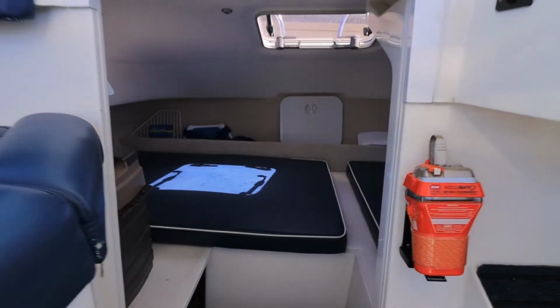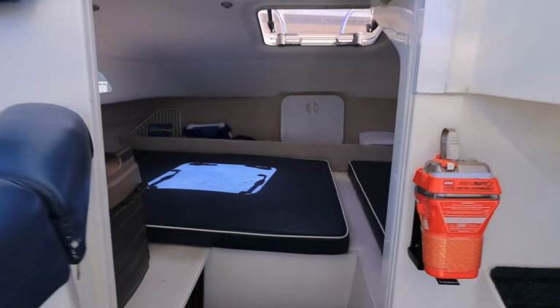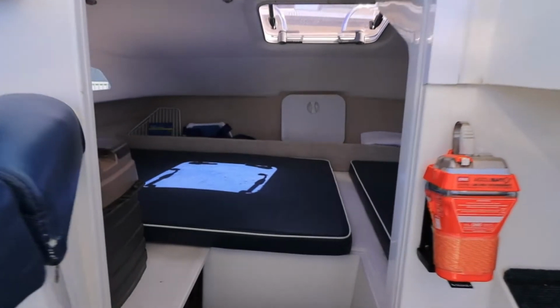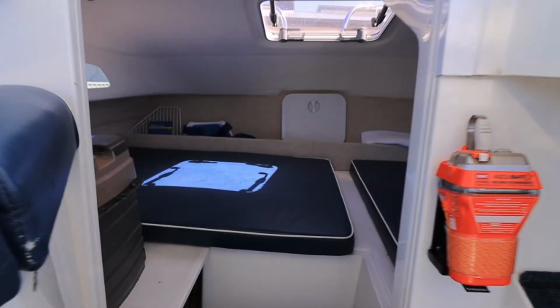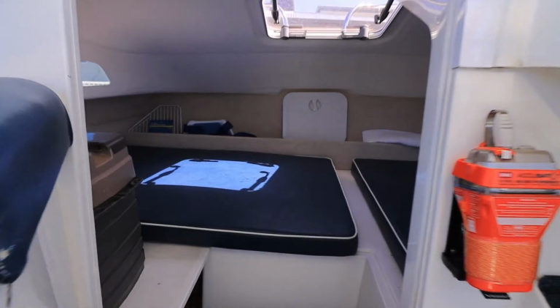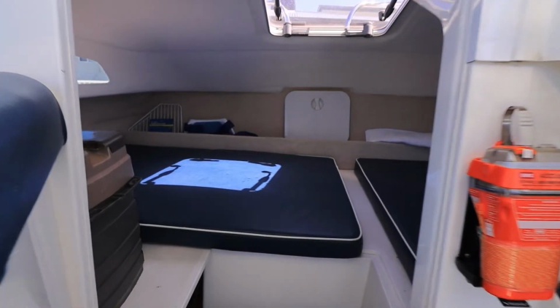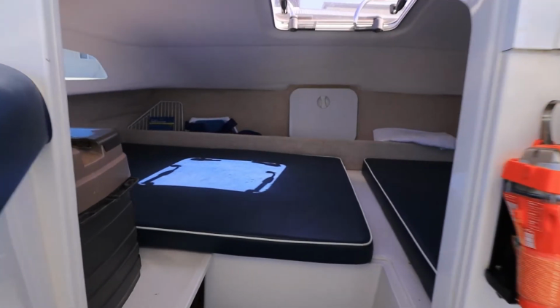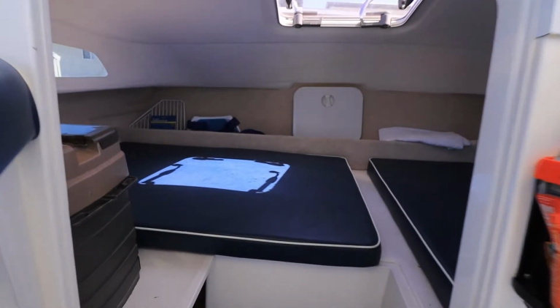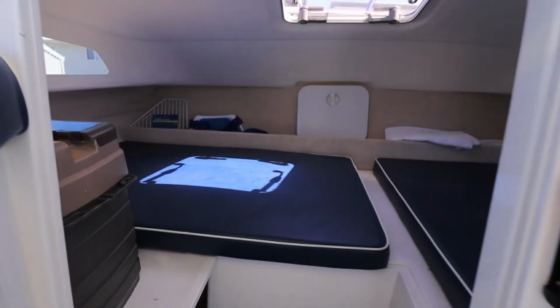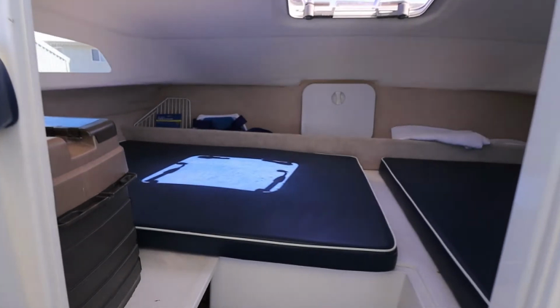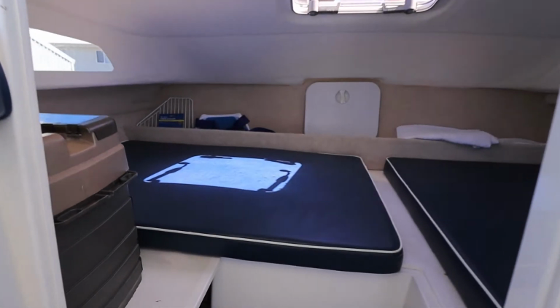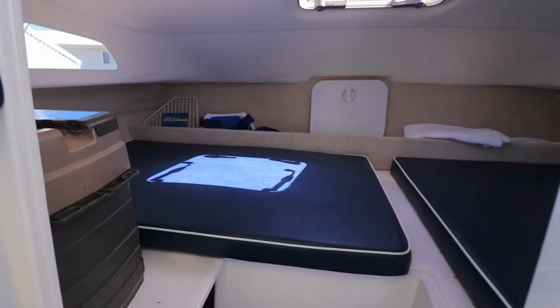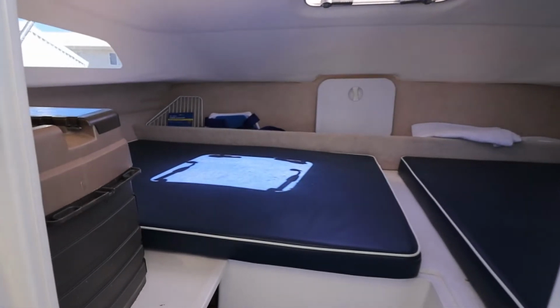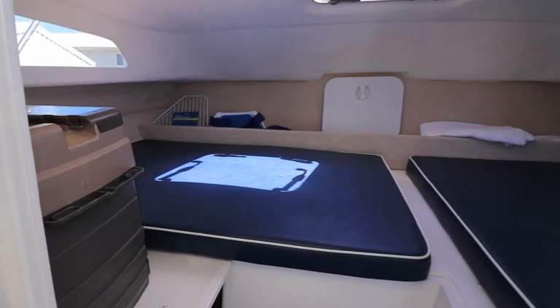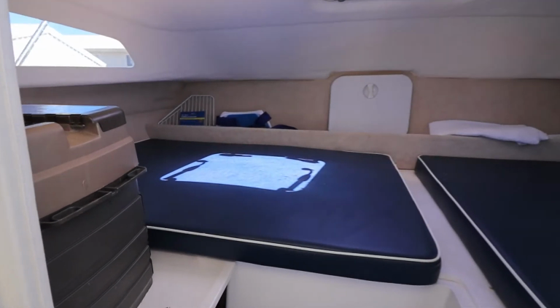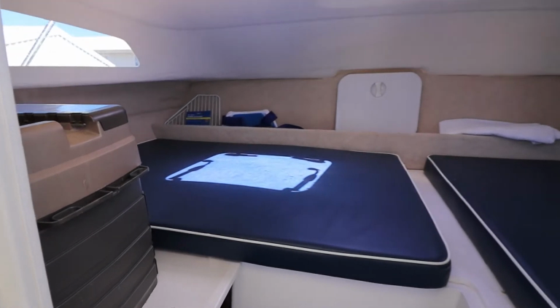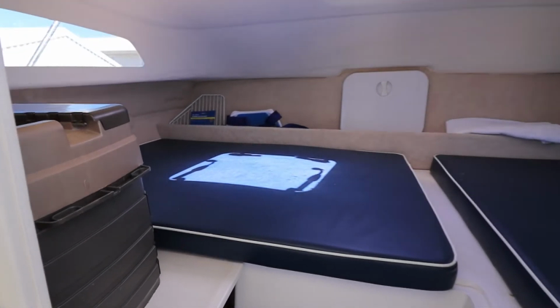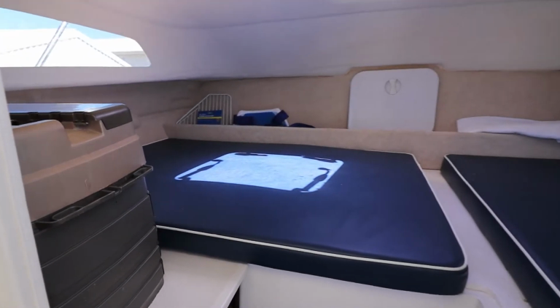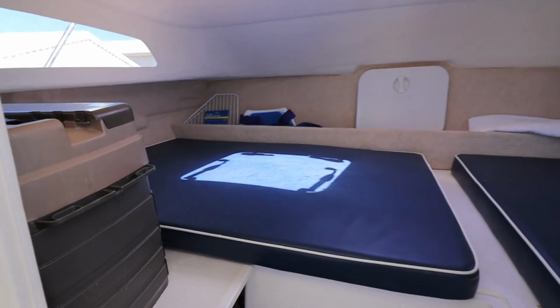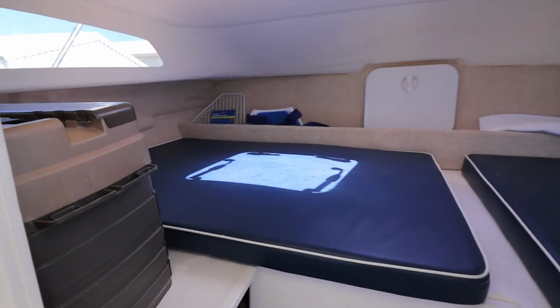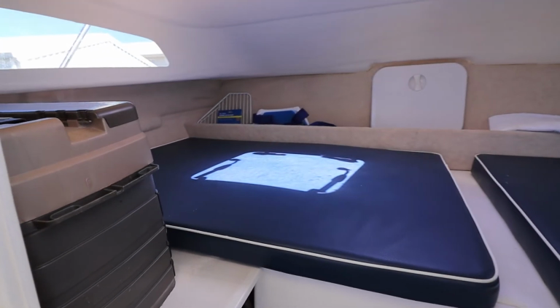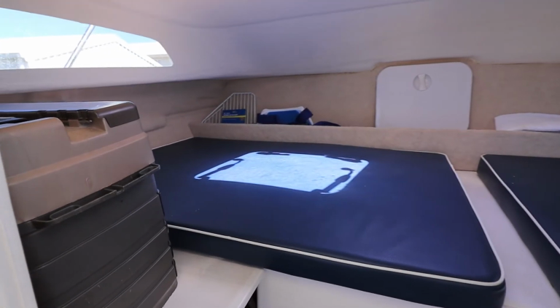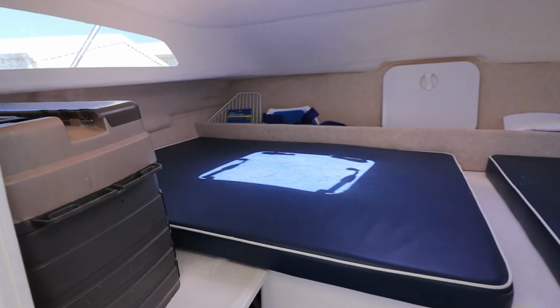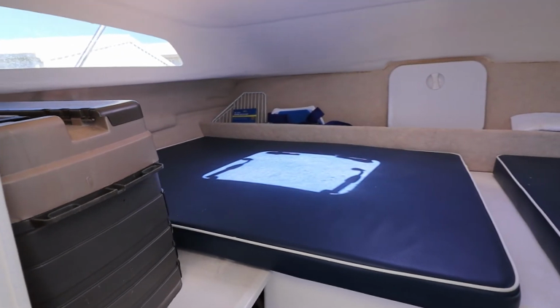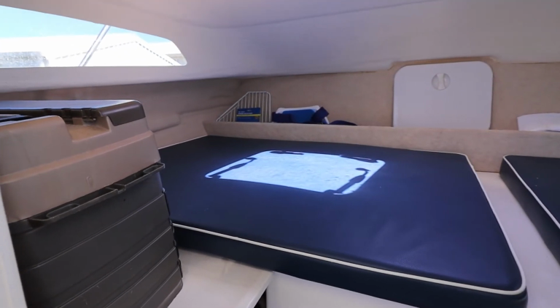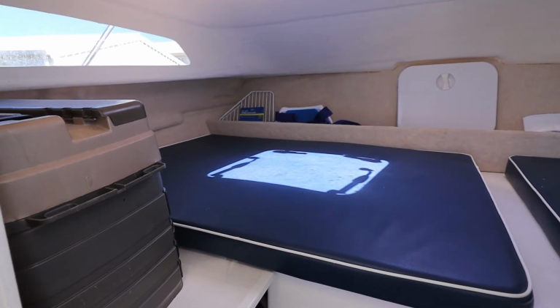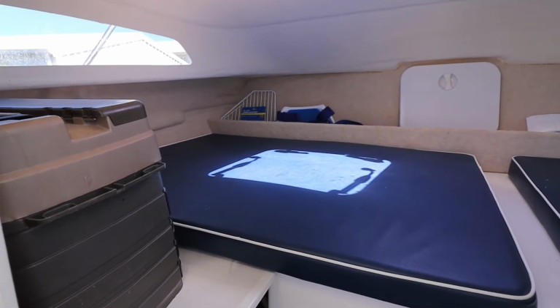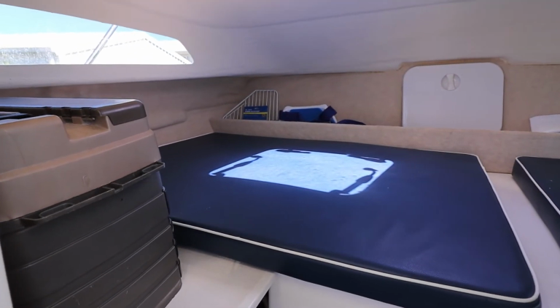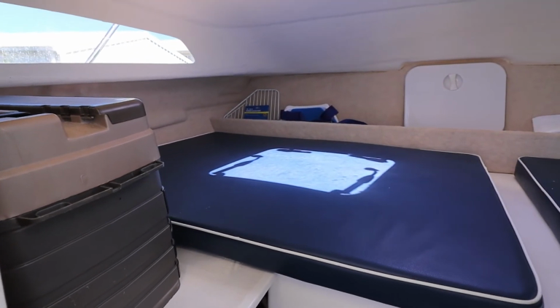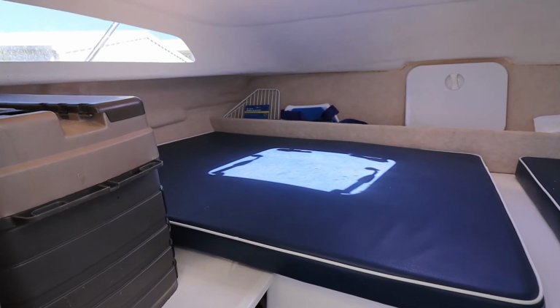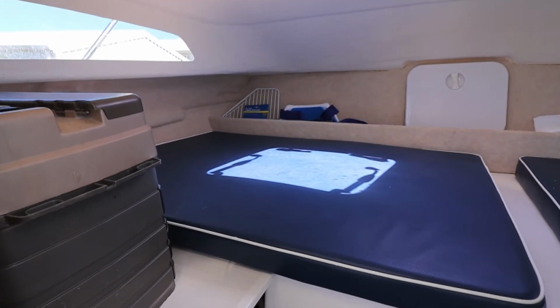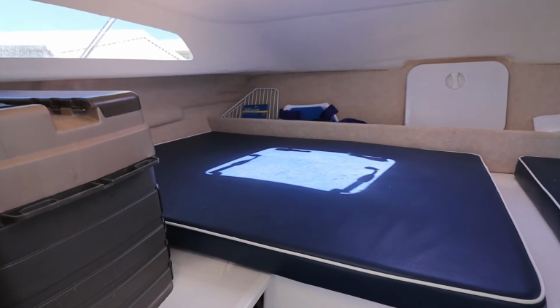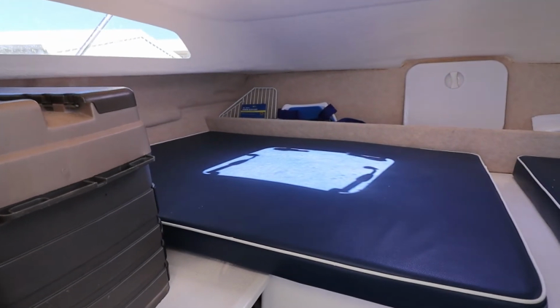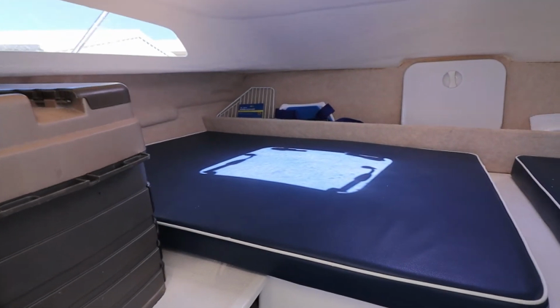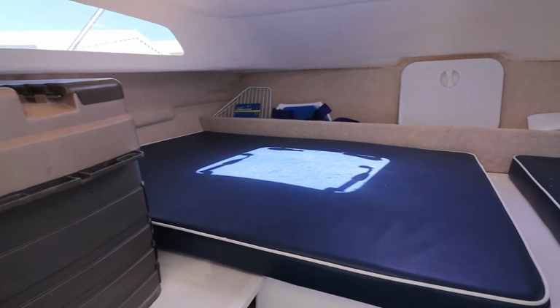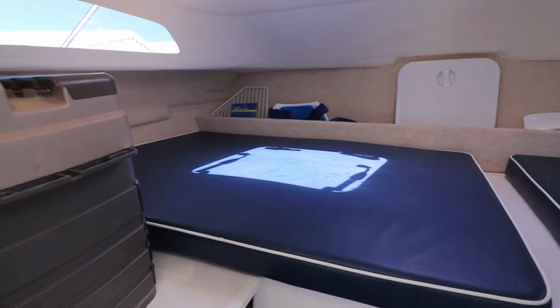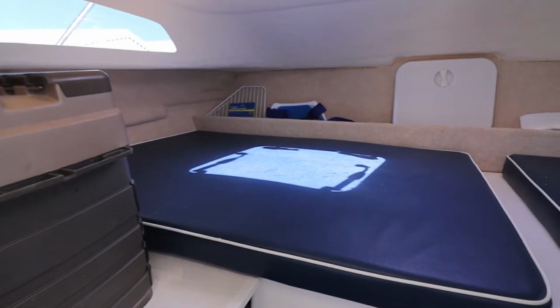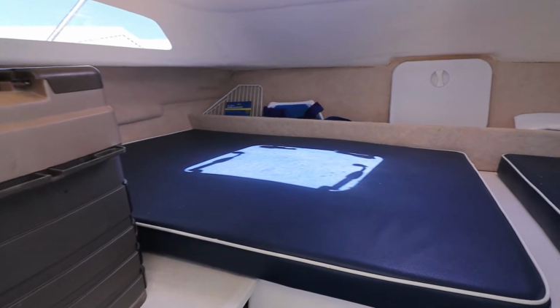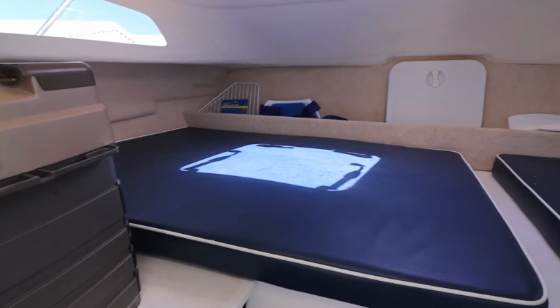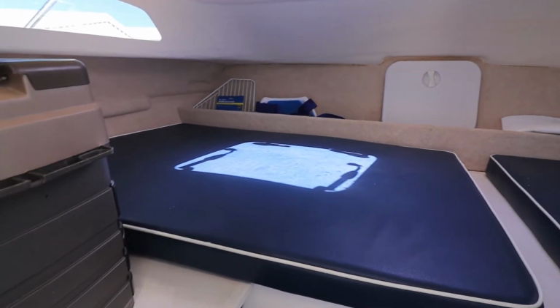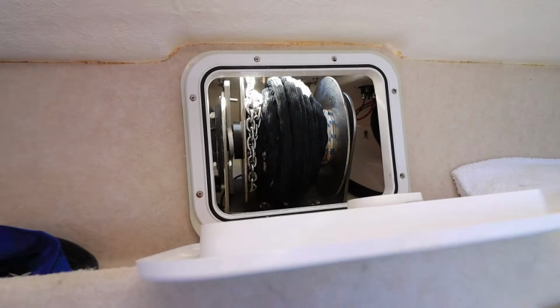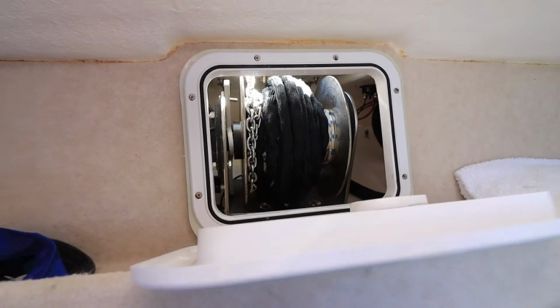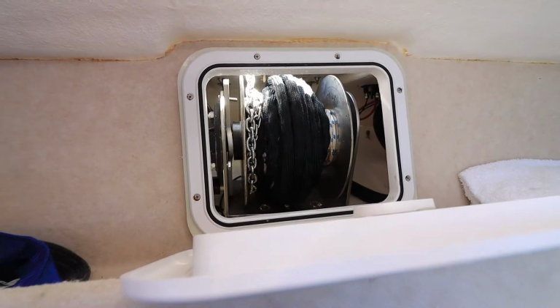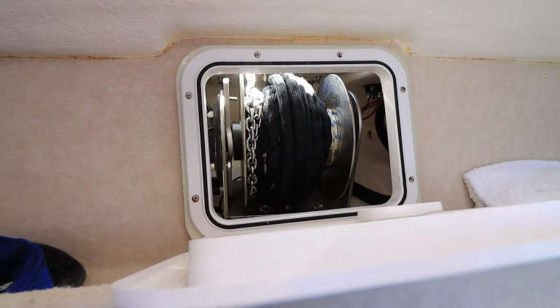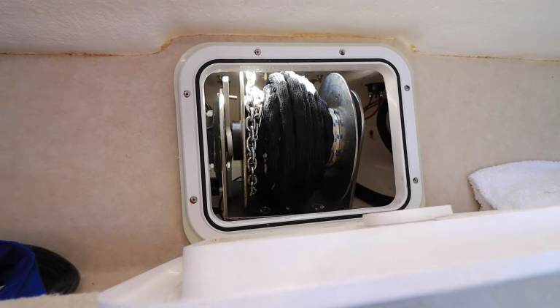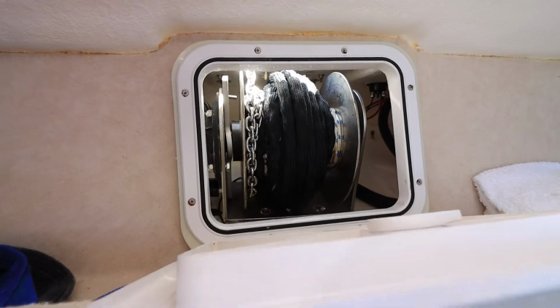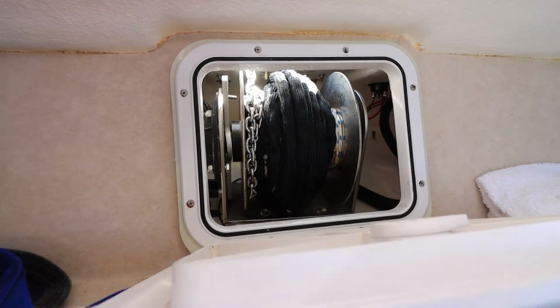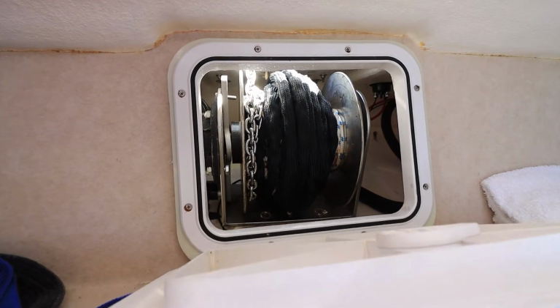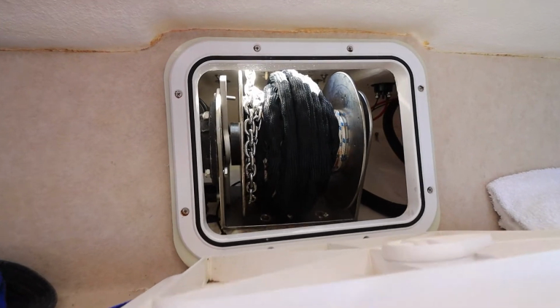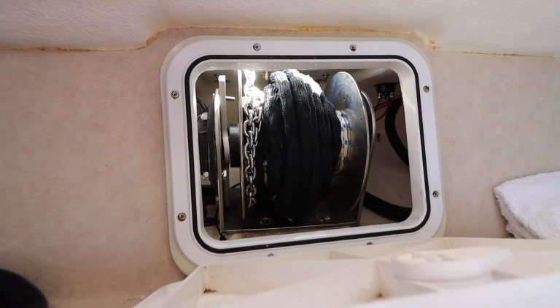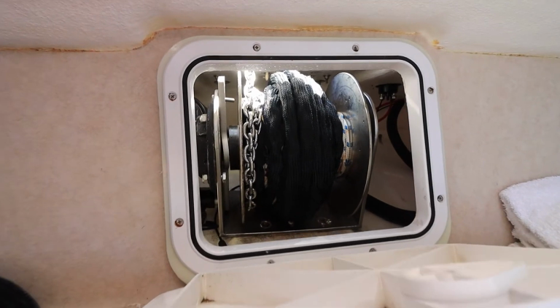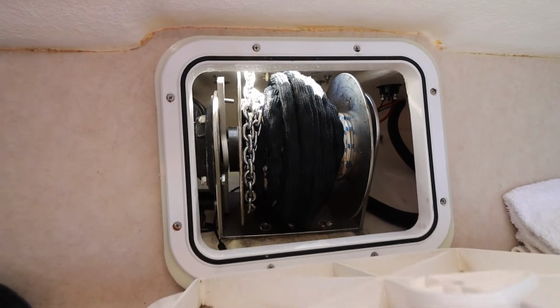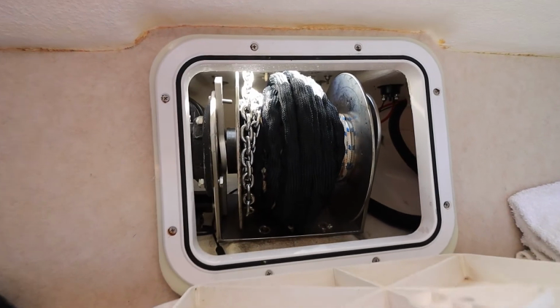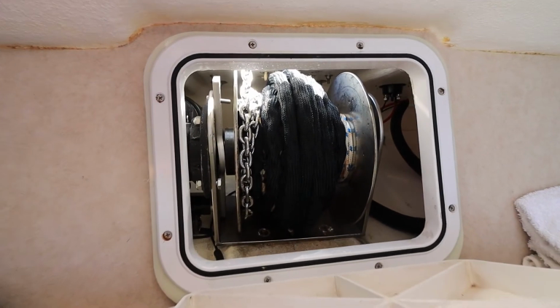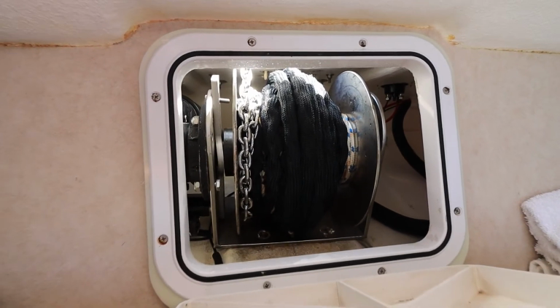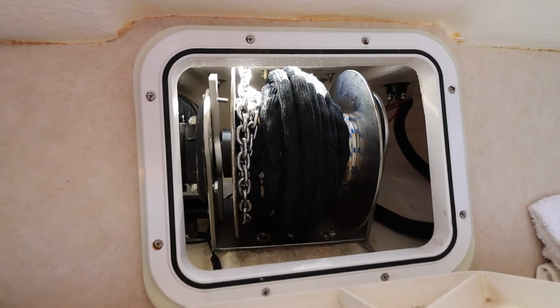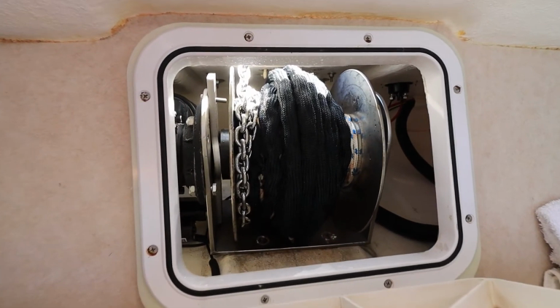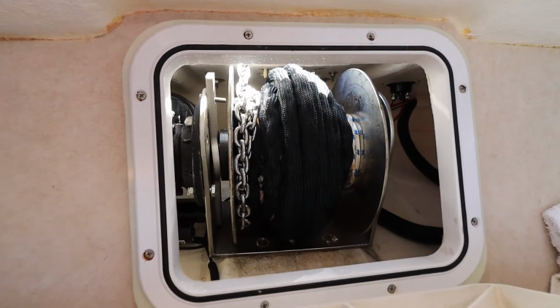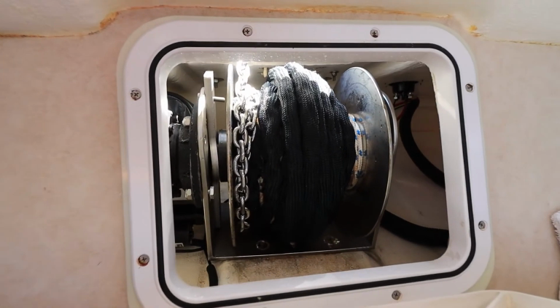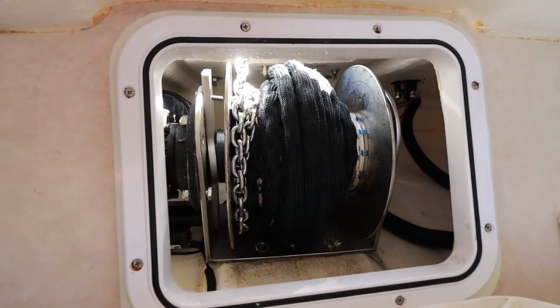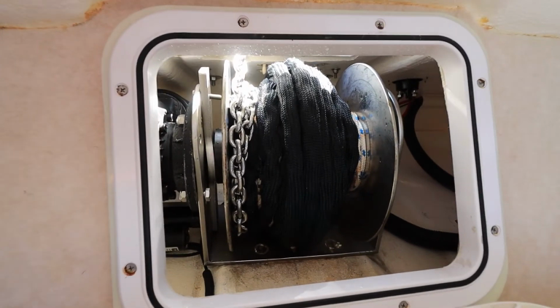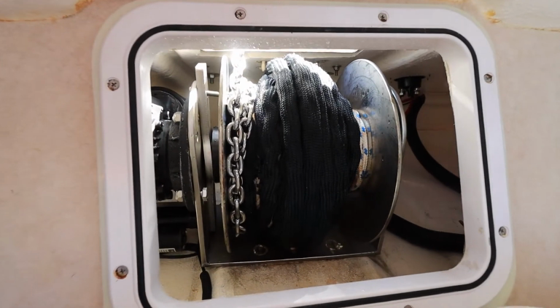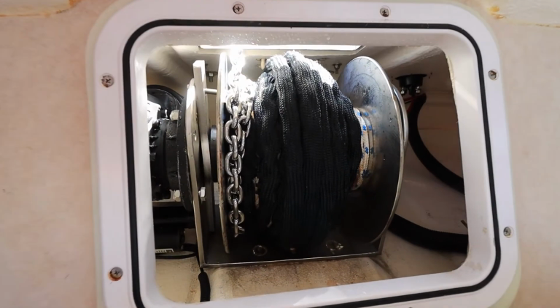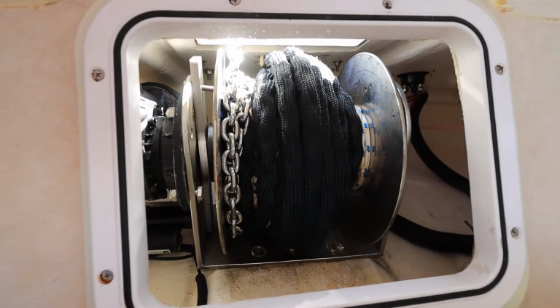Forward you've got double bunks. Under here to port, in that hull, is the toilet, and forward is your stress free drum winch.